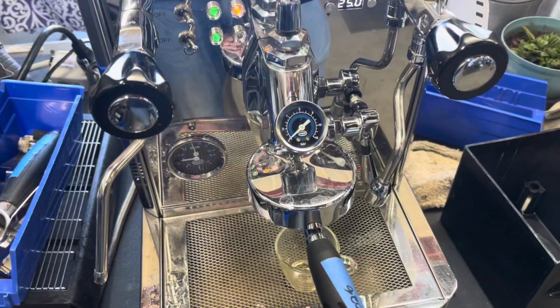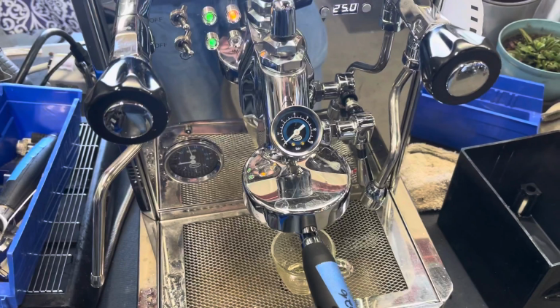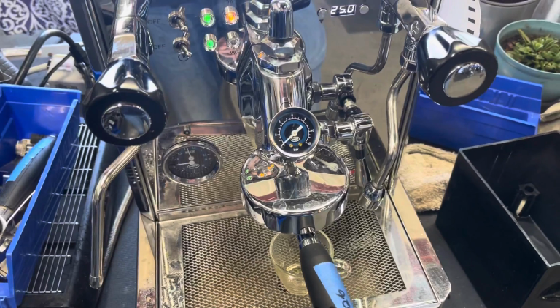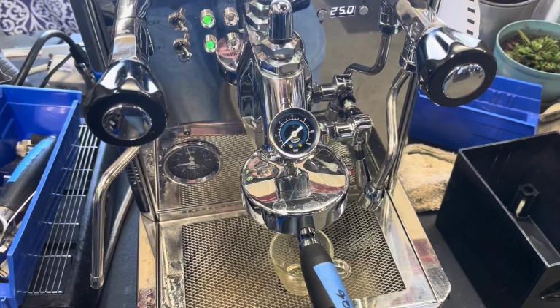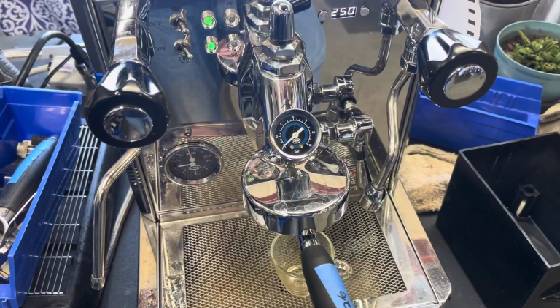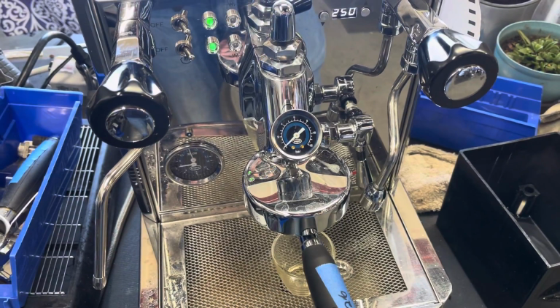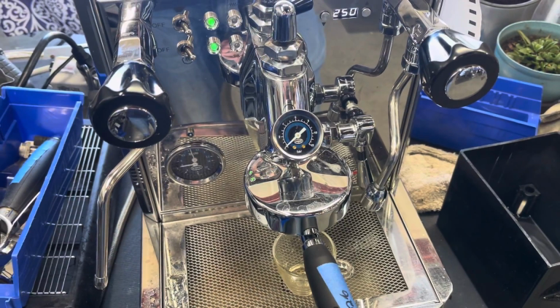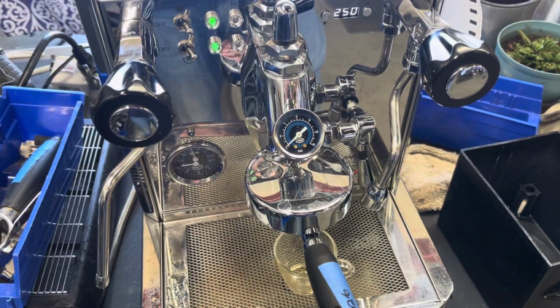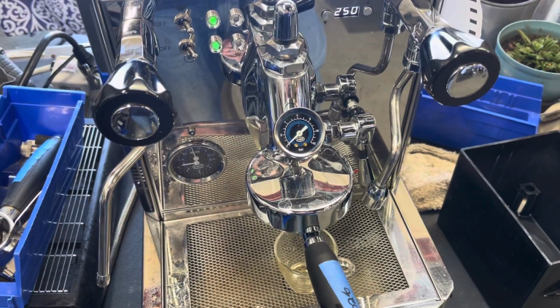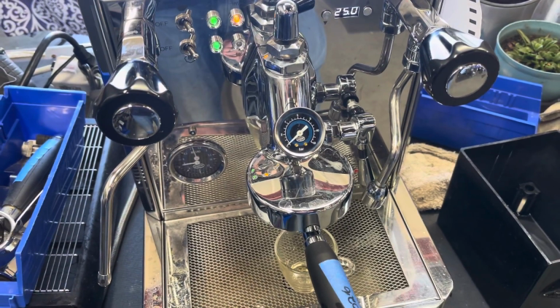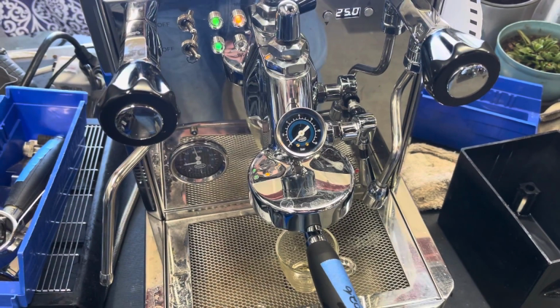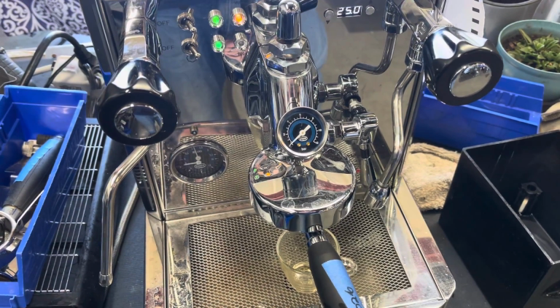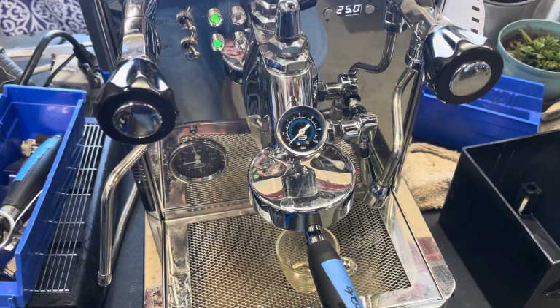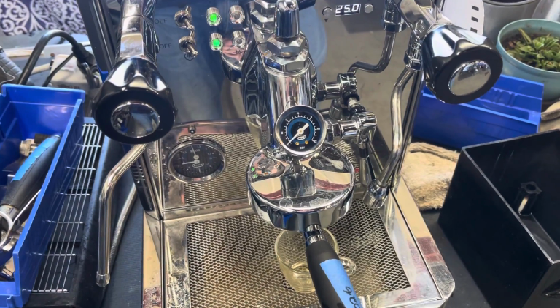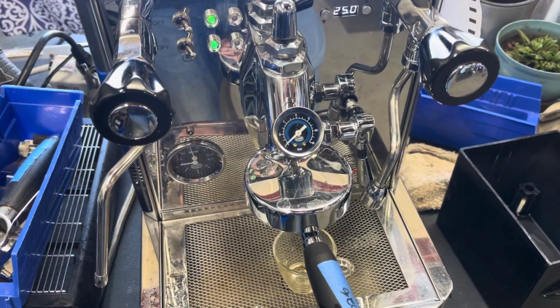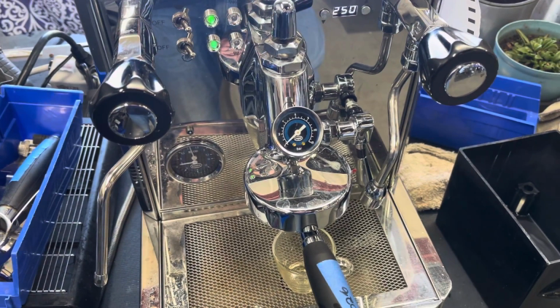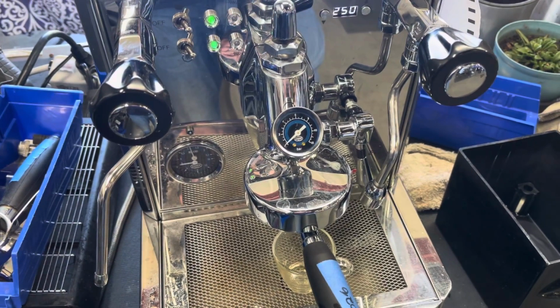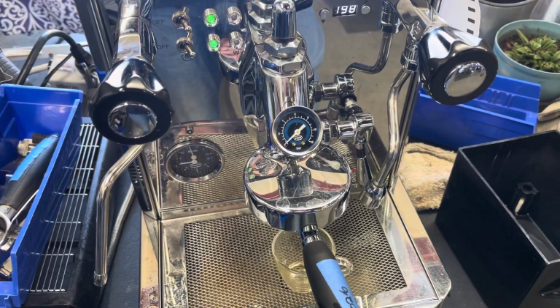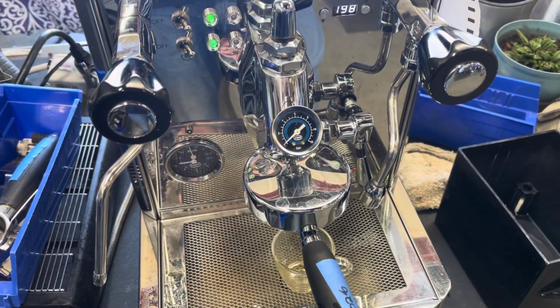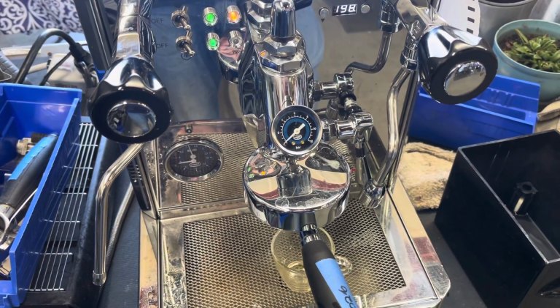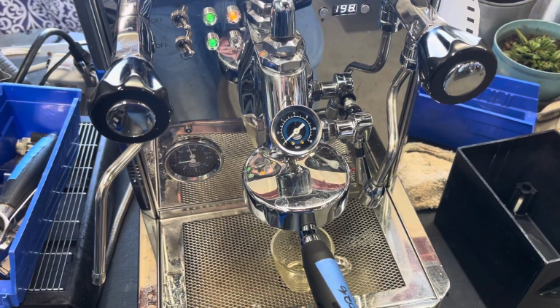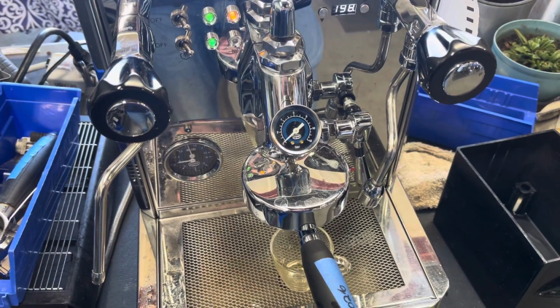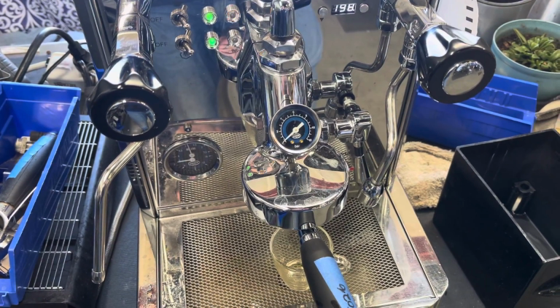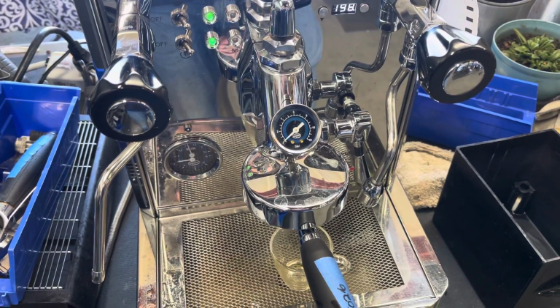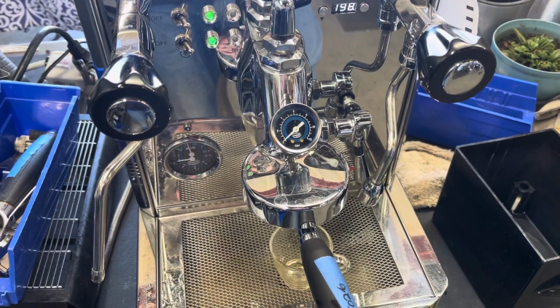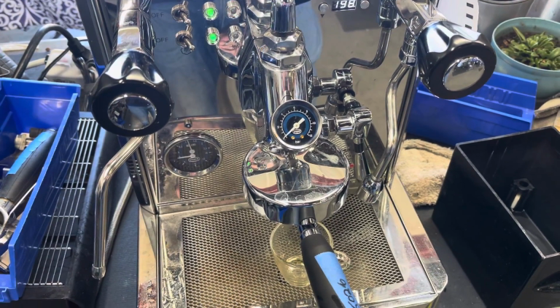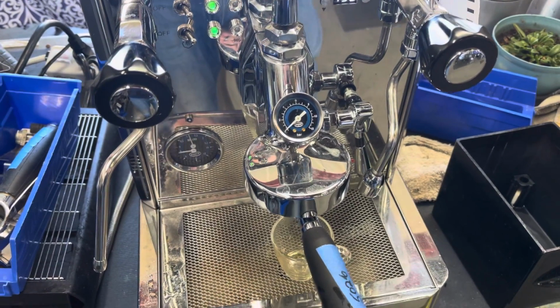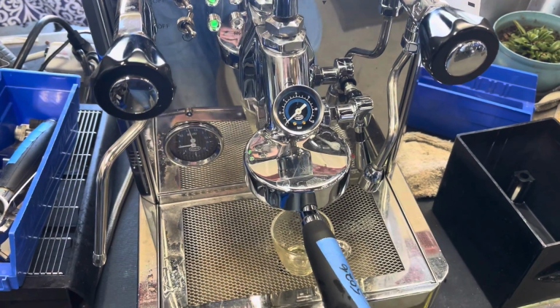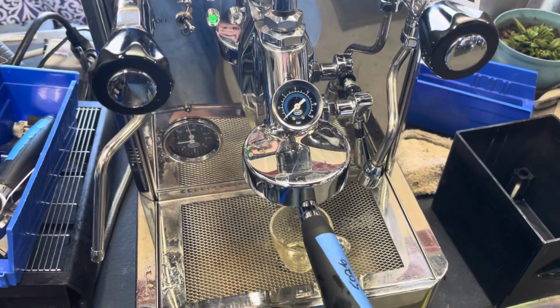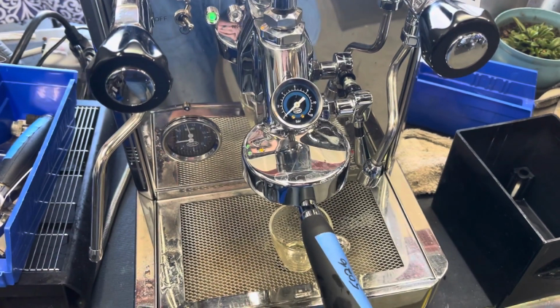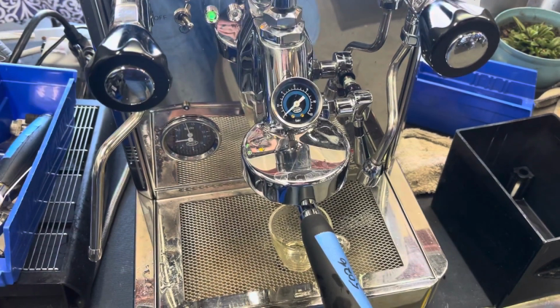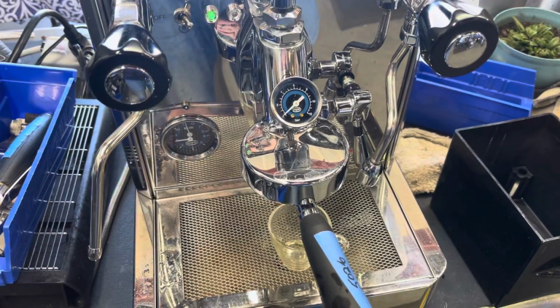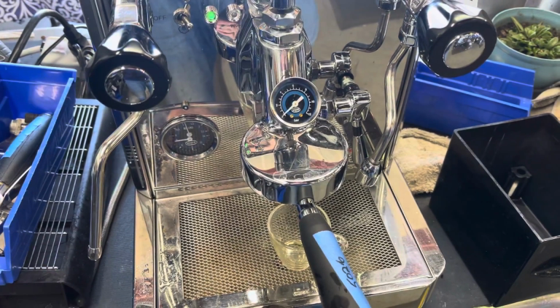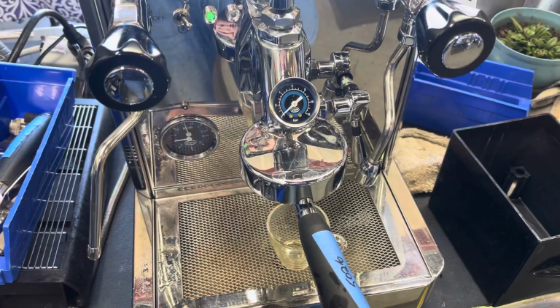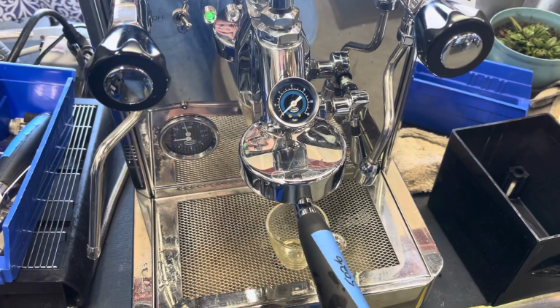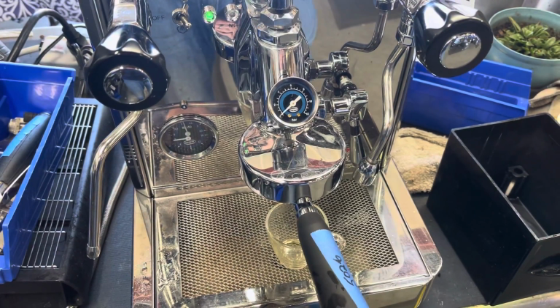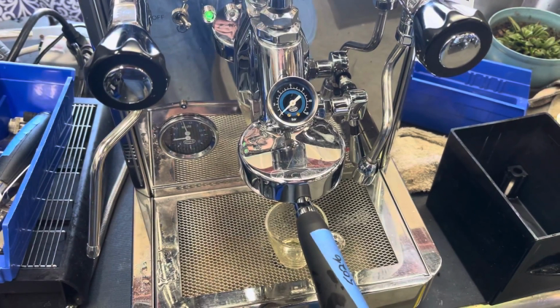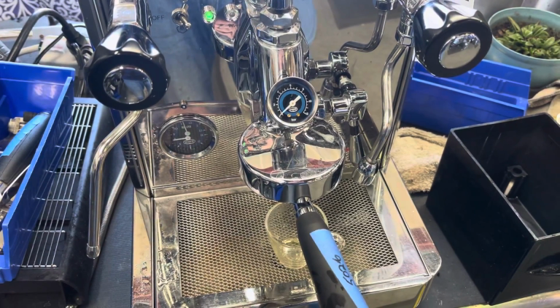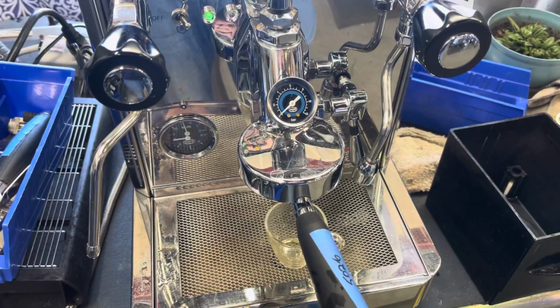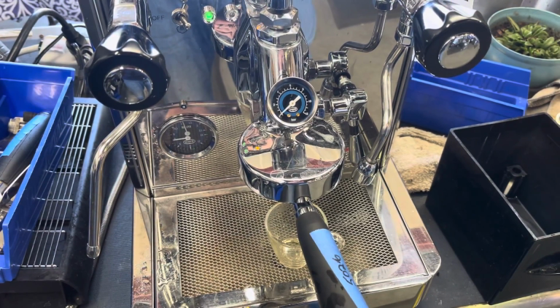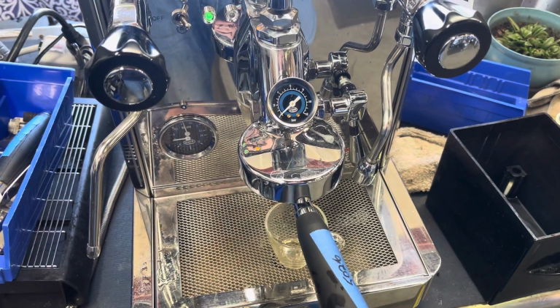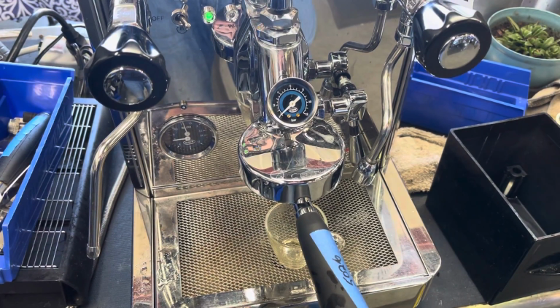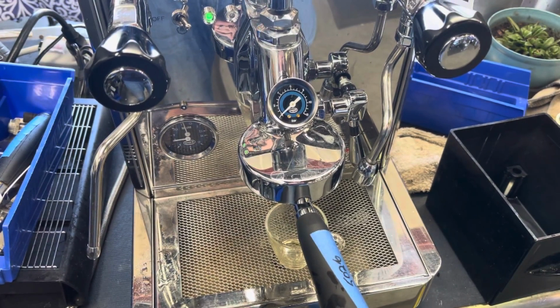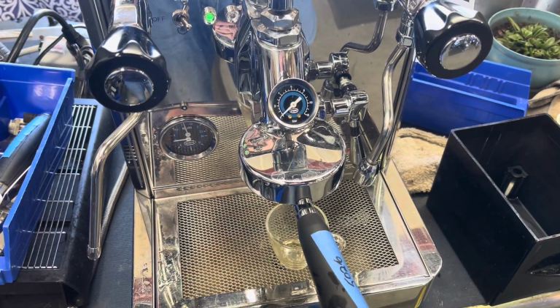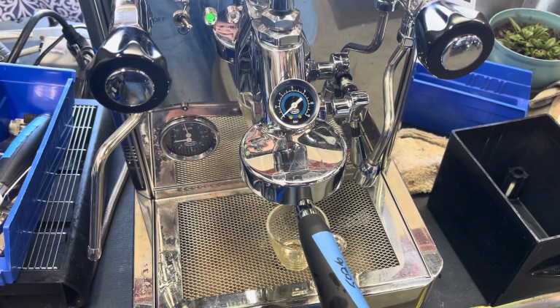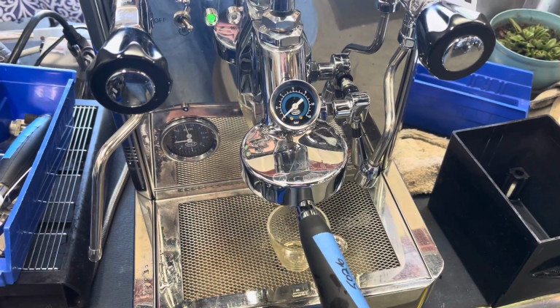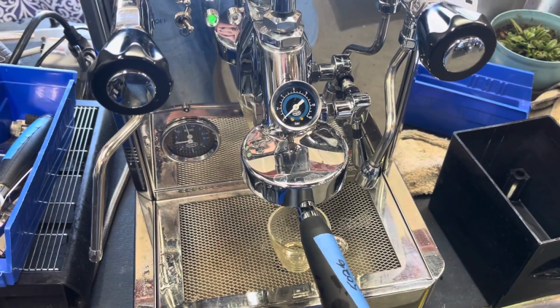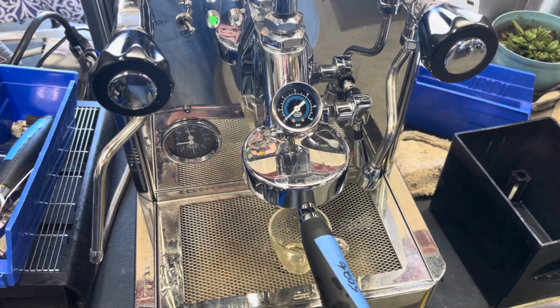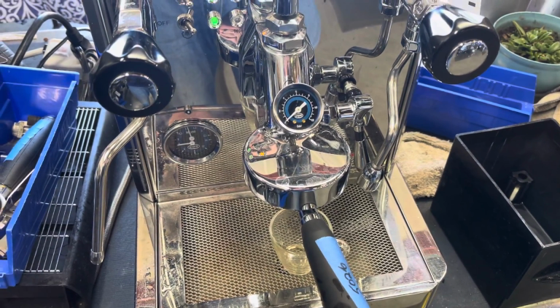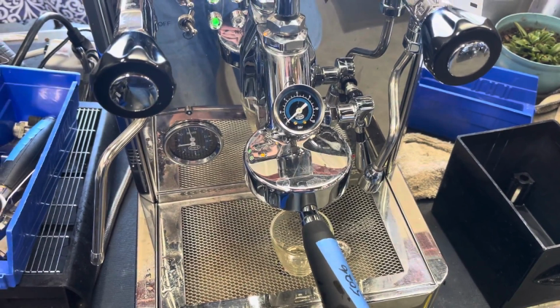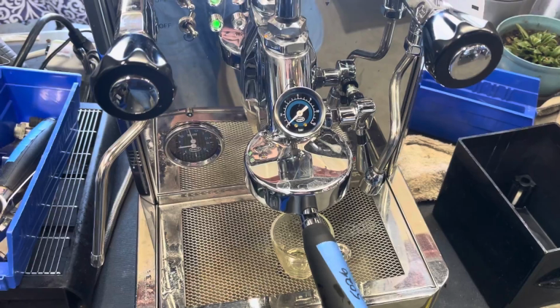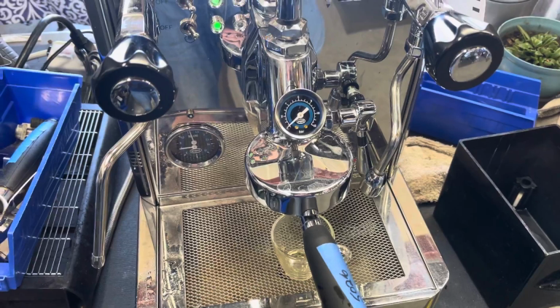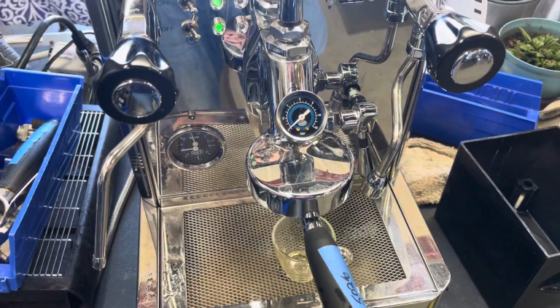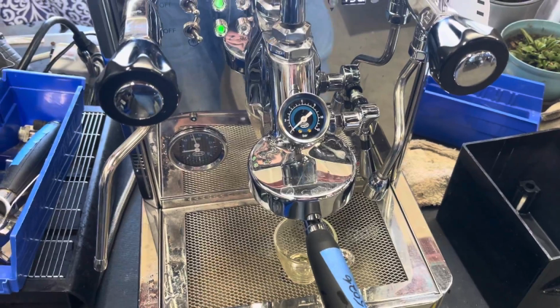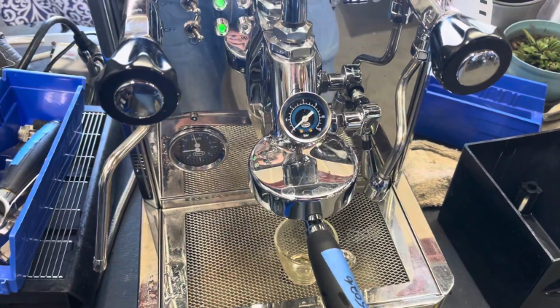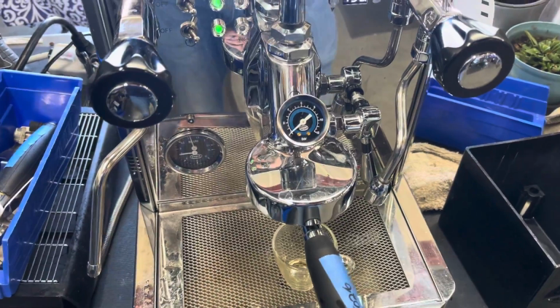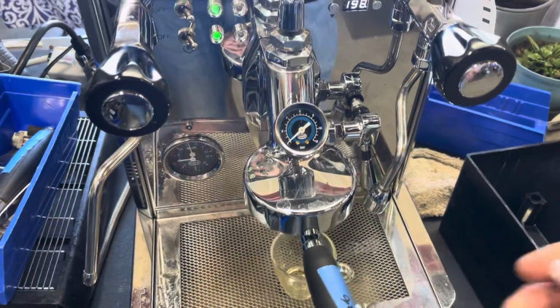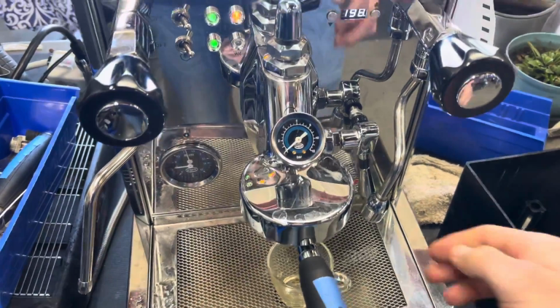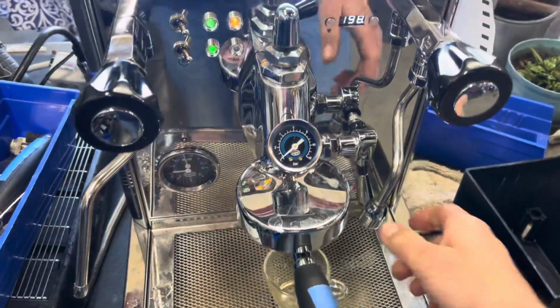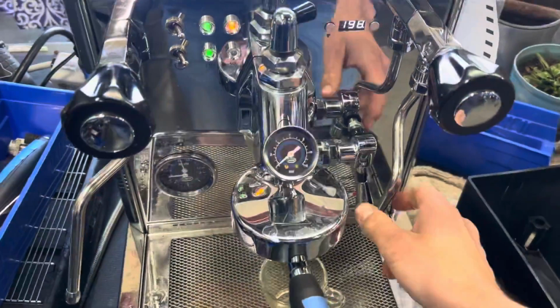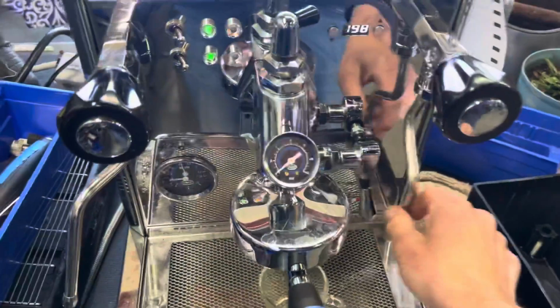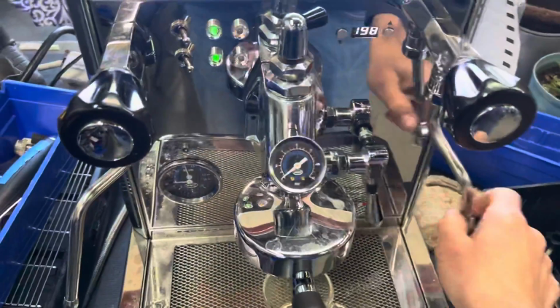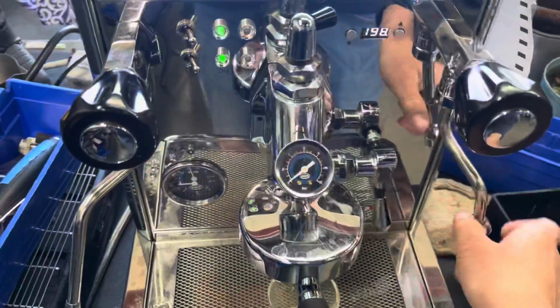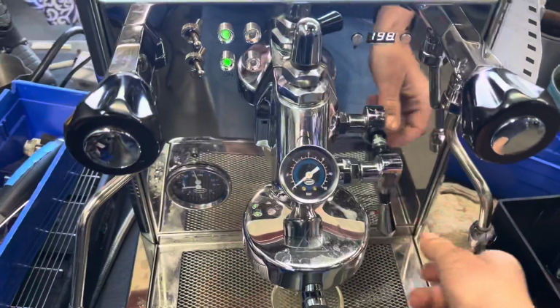Hello and welcome to Cannon Coffee Espresso Machines. Today we're testing the Quick Mill Vetrano Espresso Machine. Let's go ahead and pull a shot.